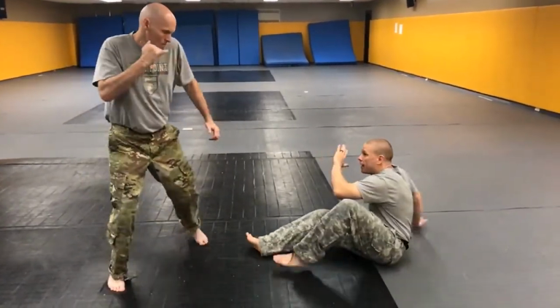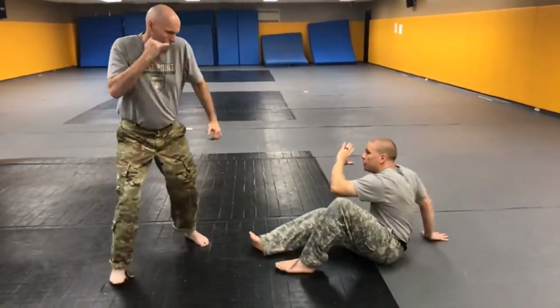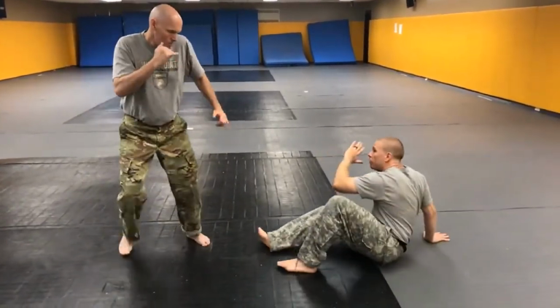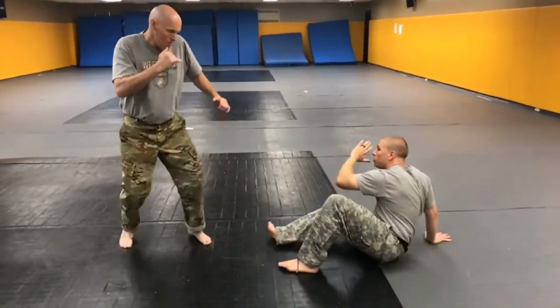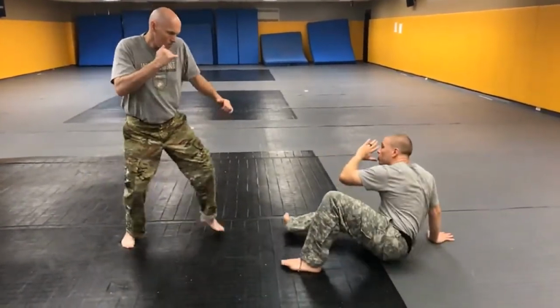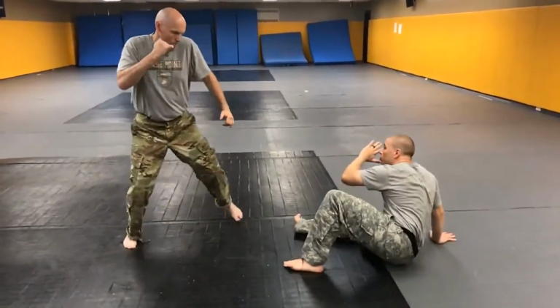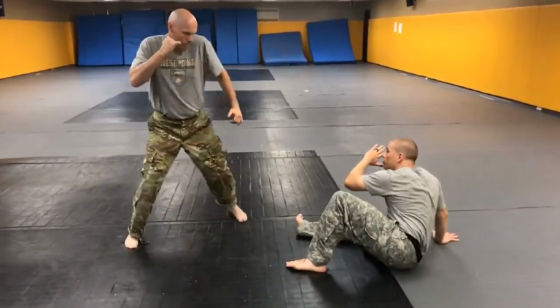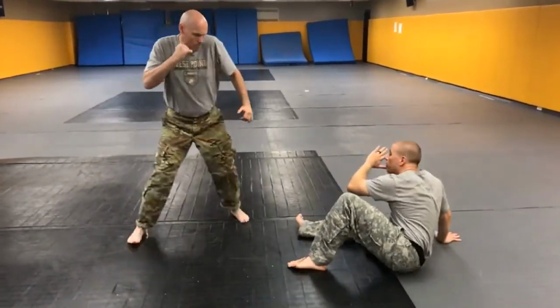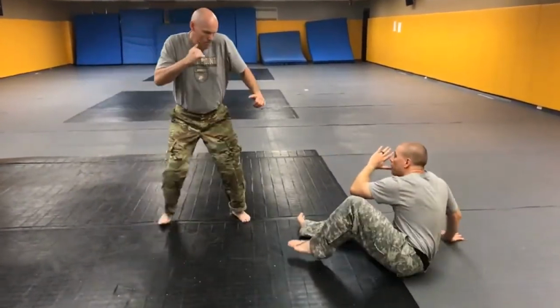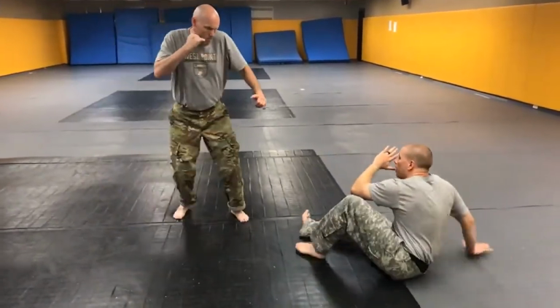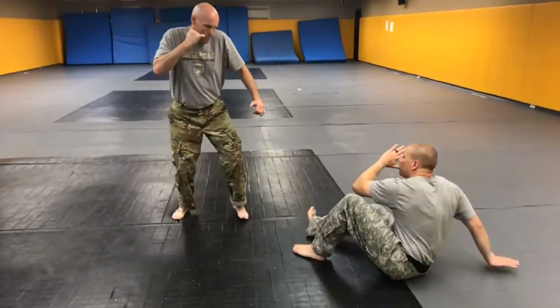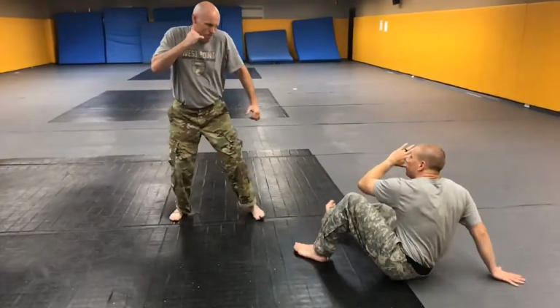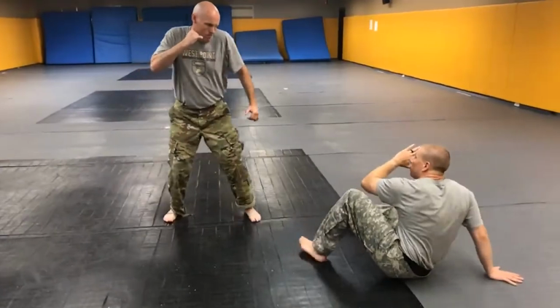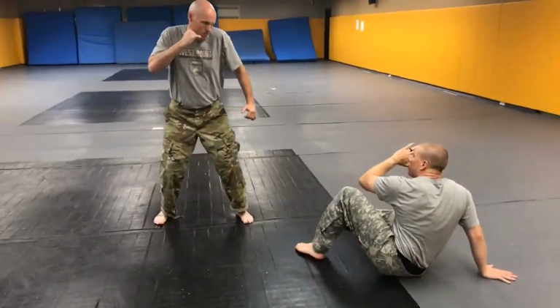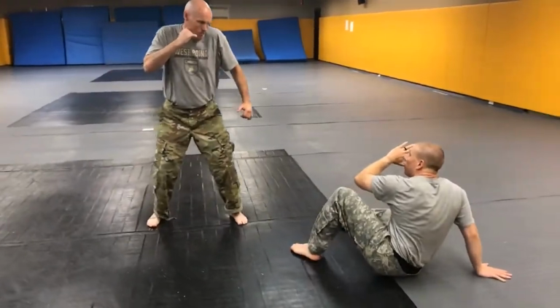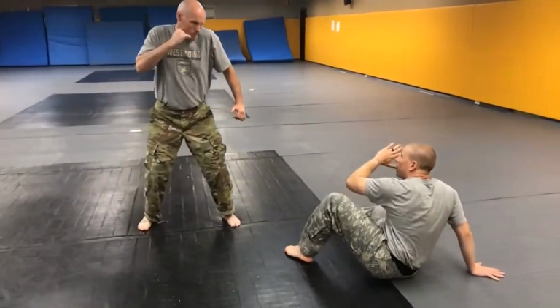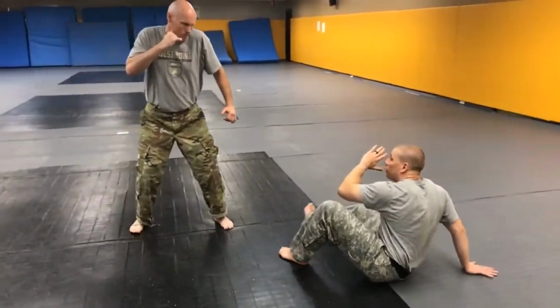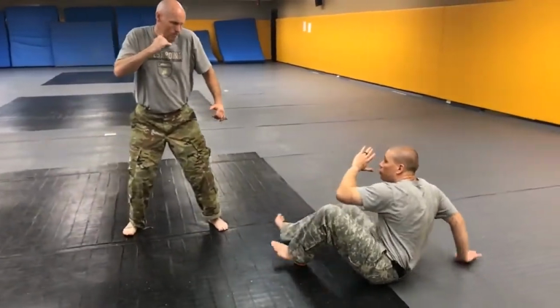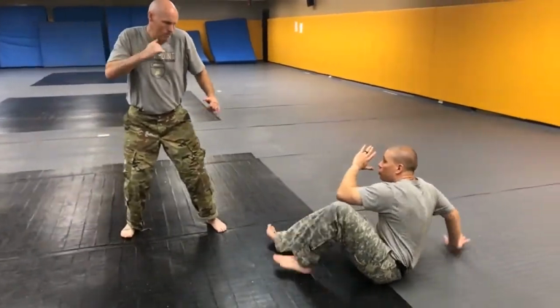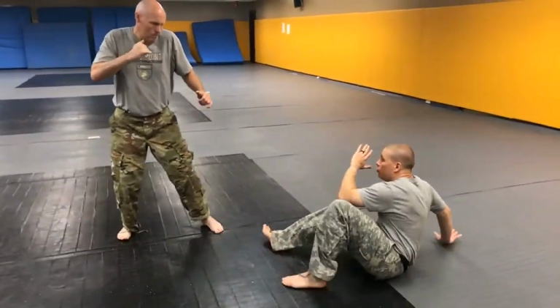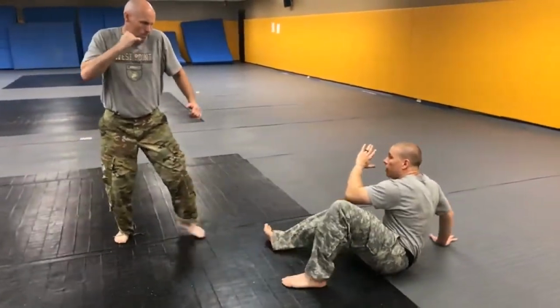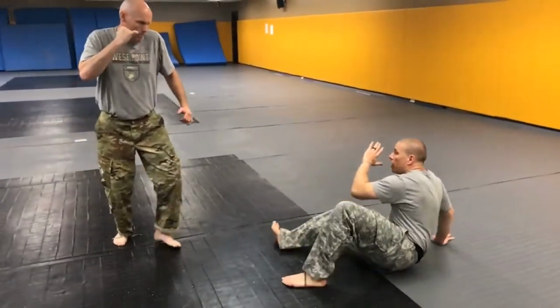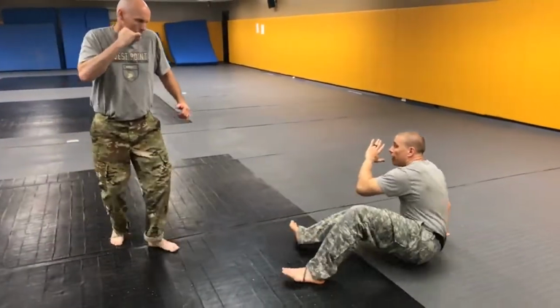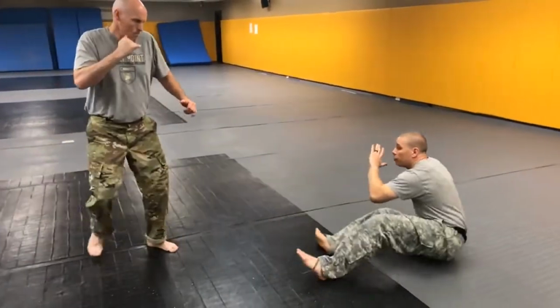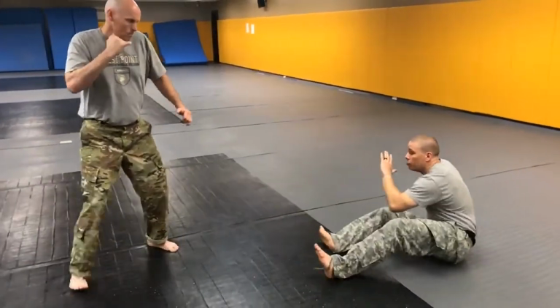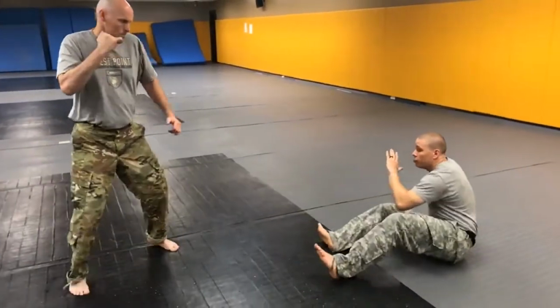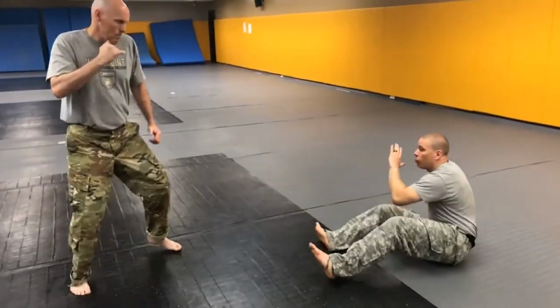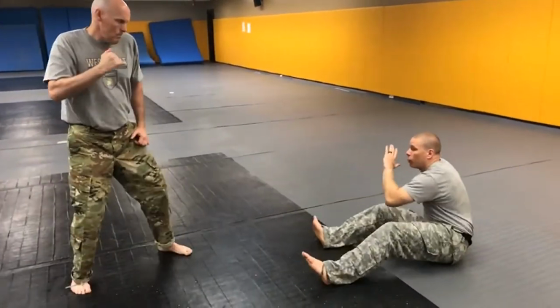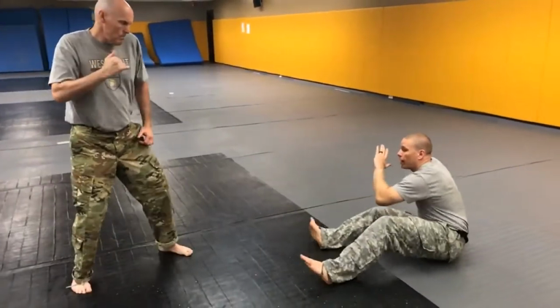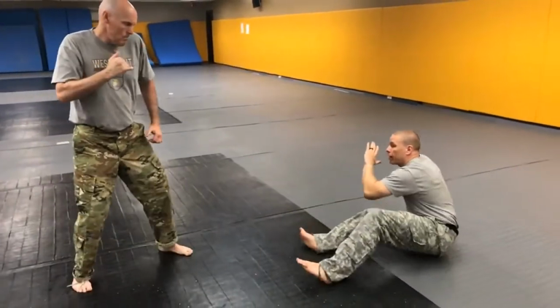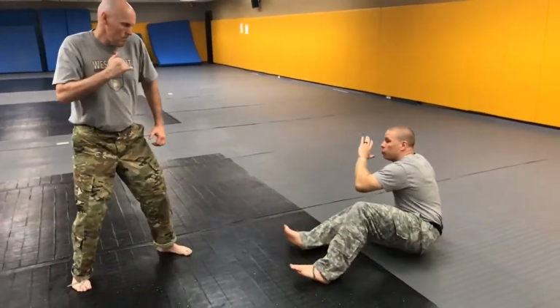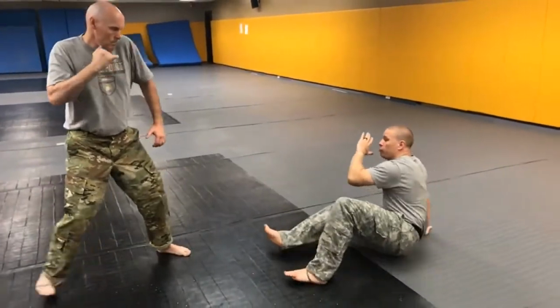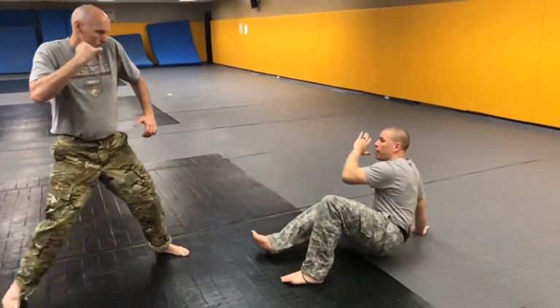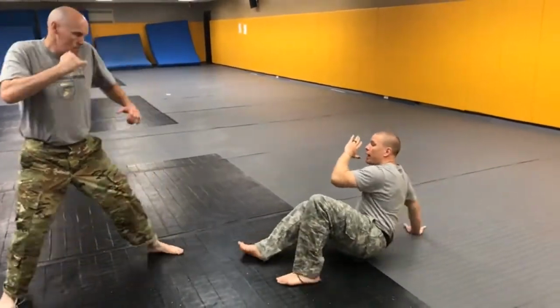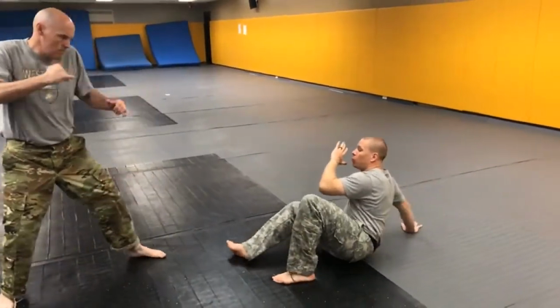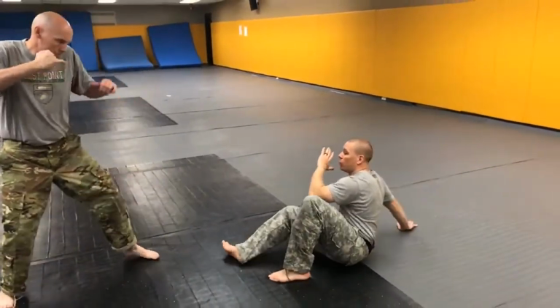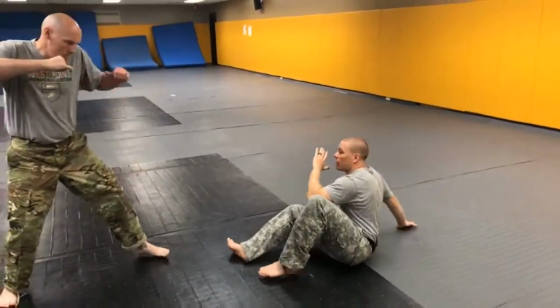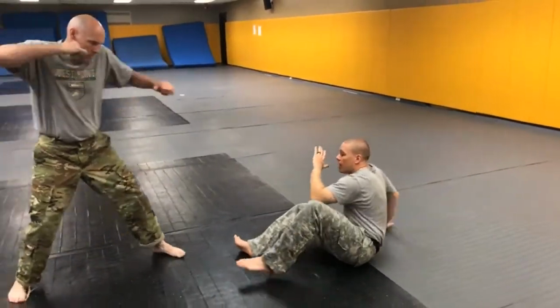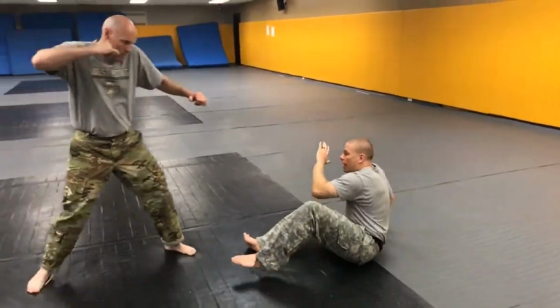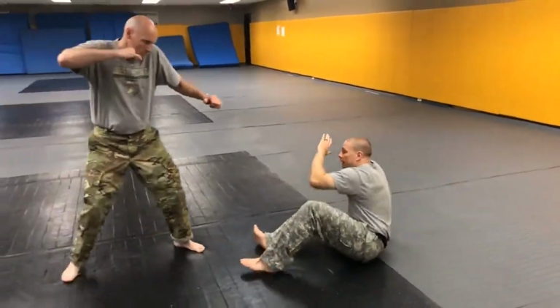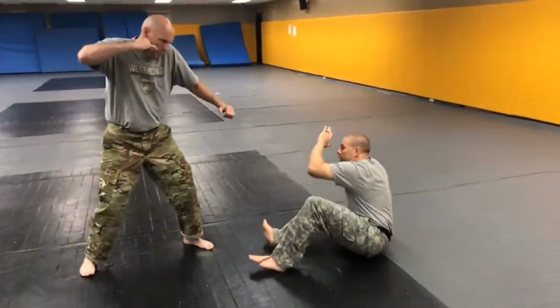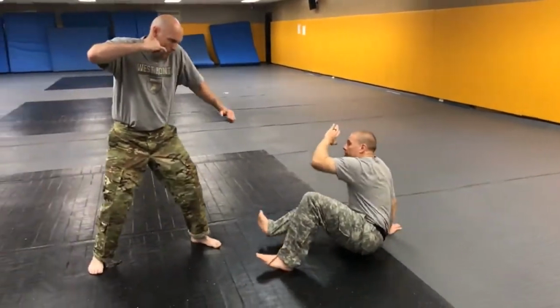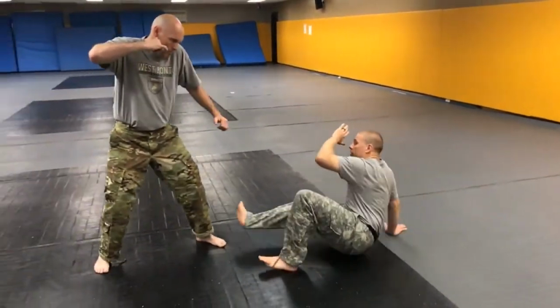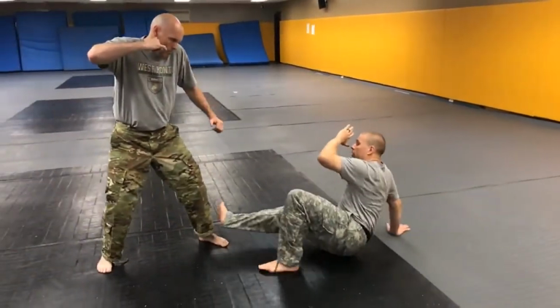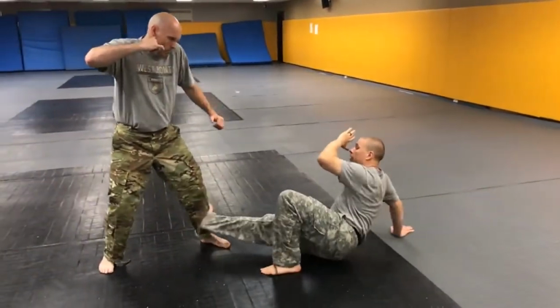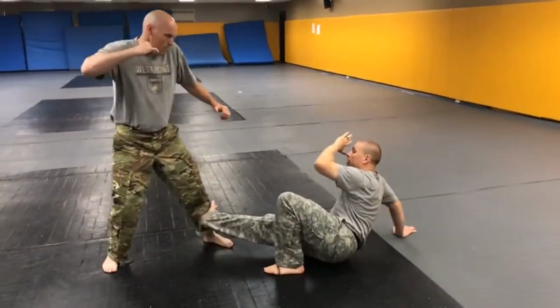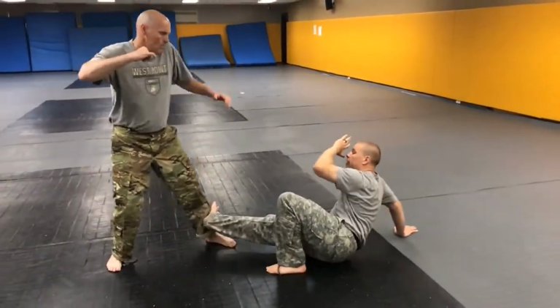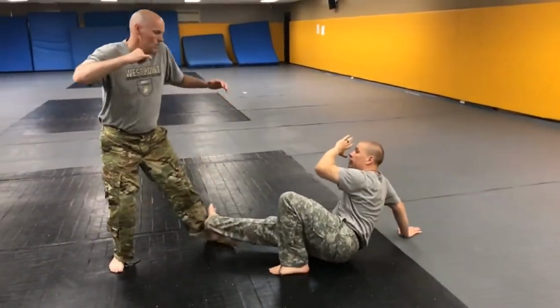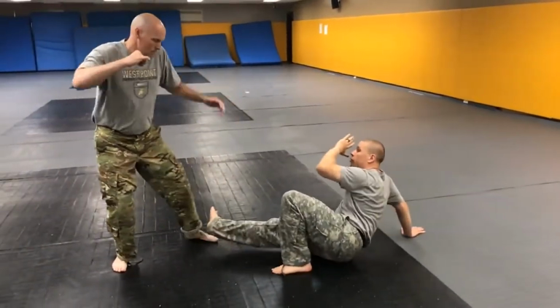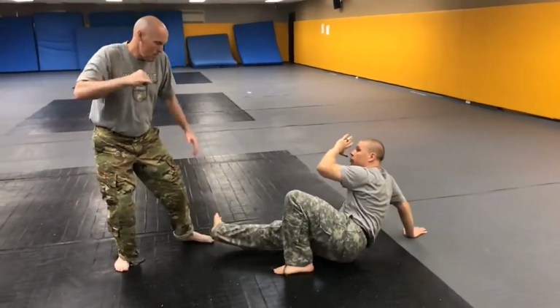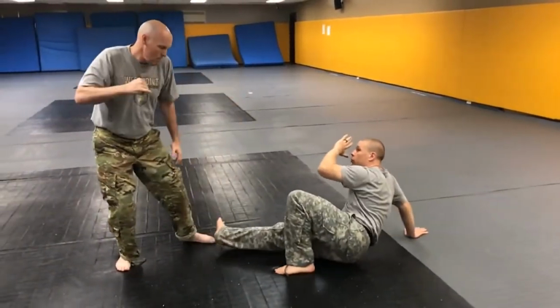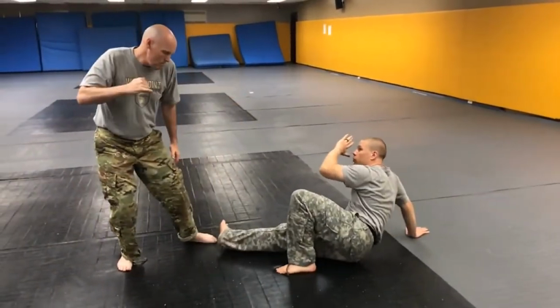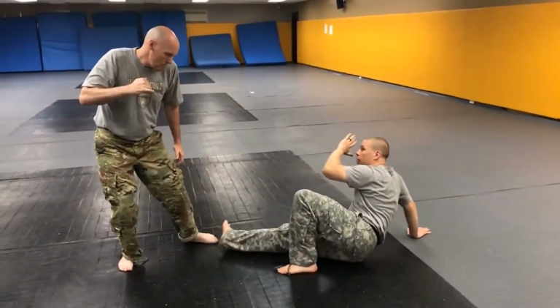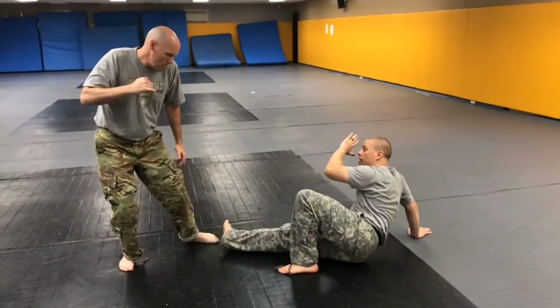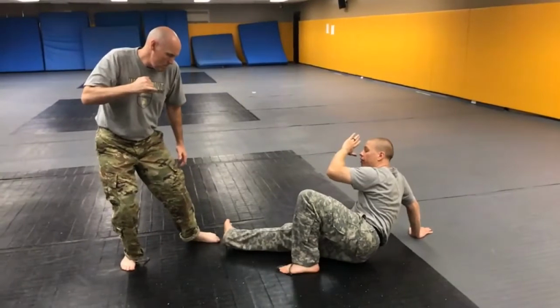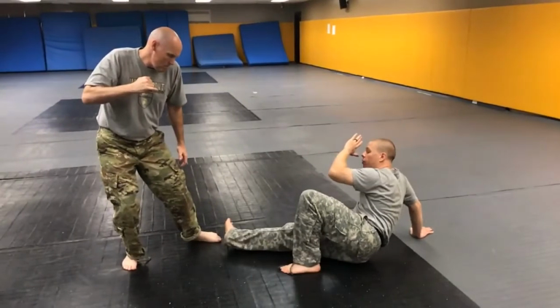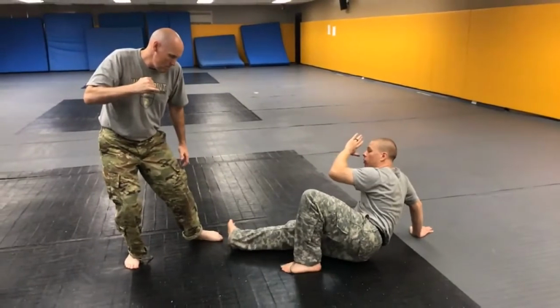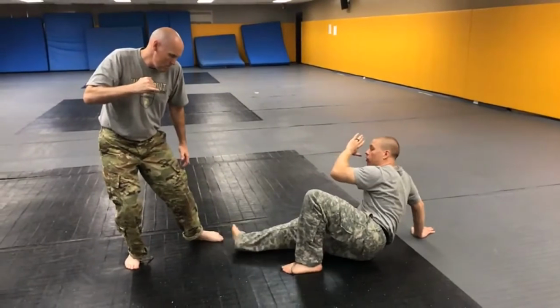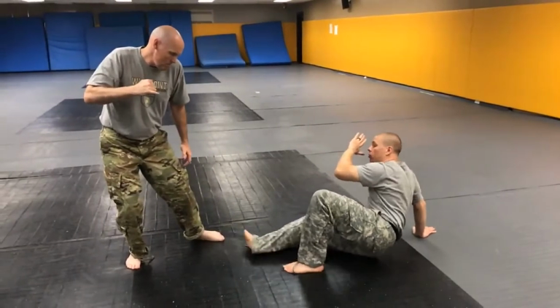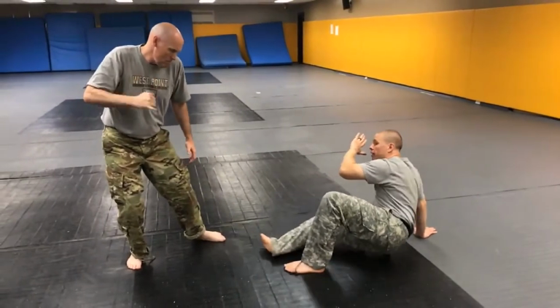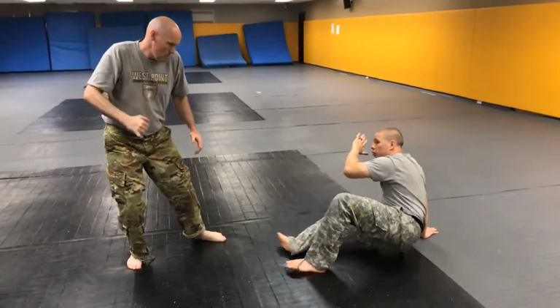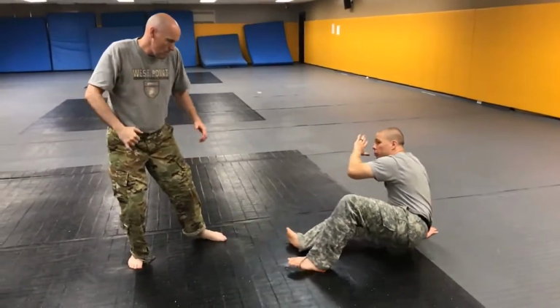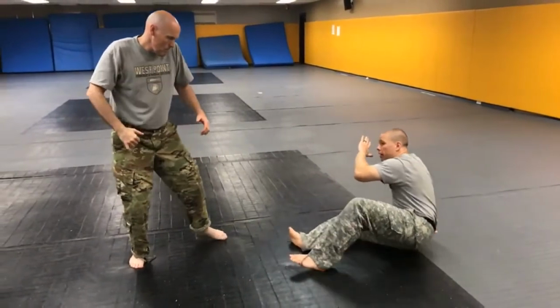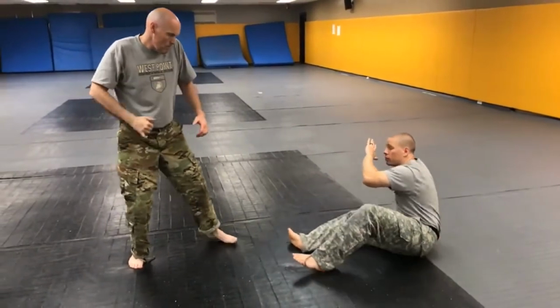As he moves, I stay light. I can move forward, I can move backward, and I can even kick at his exposed leg if I want to create space.